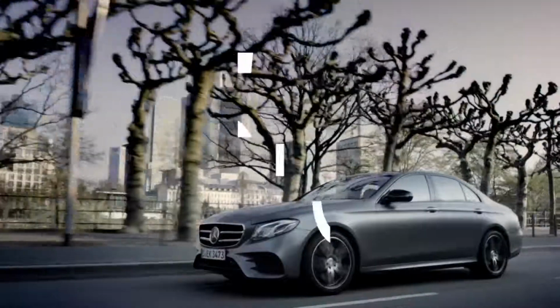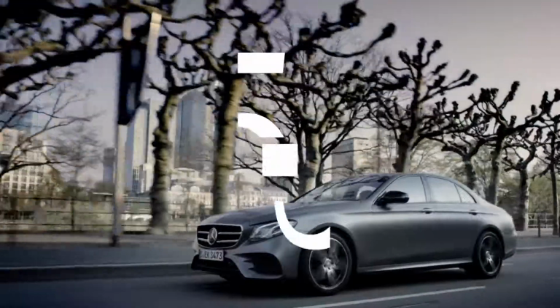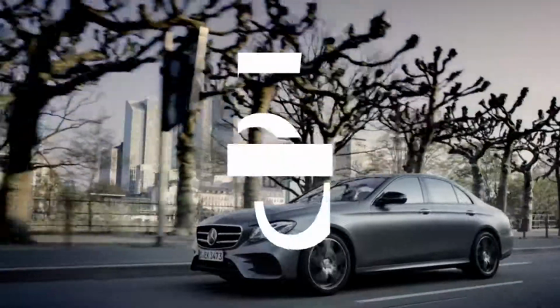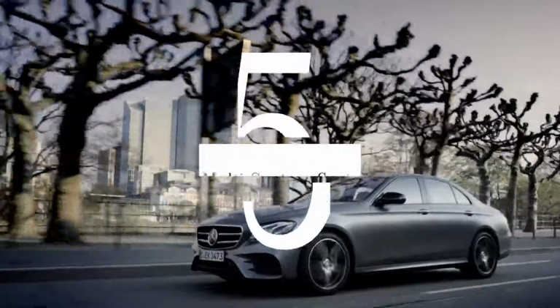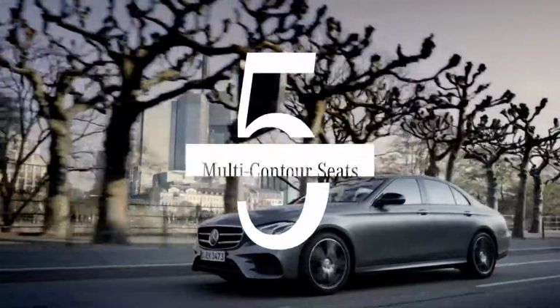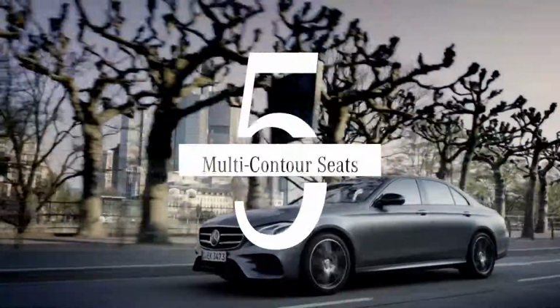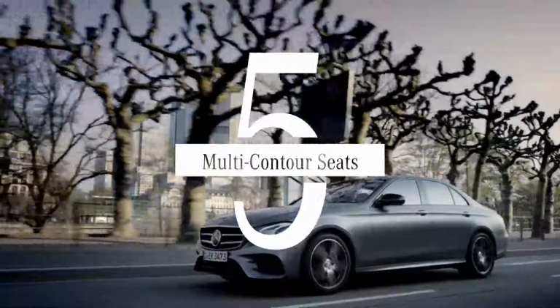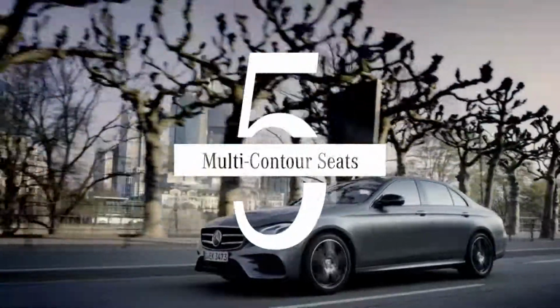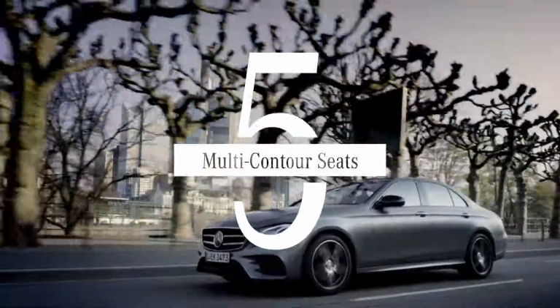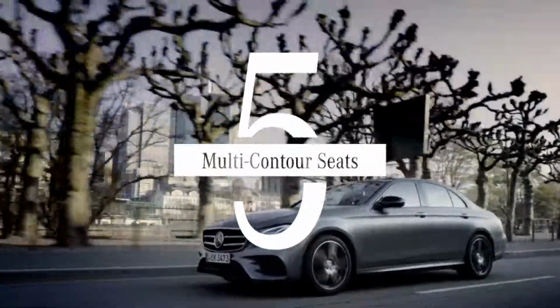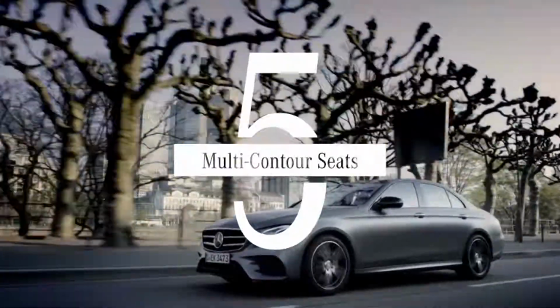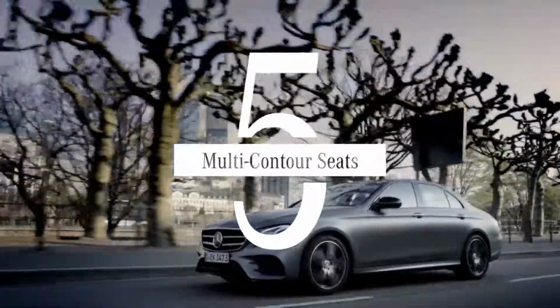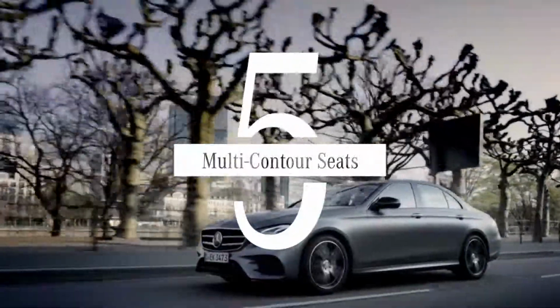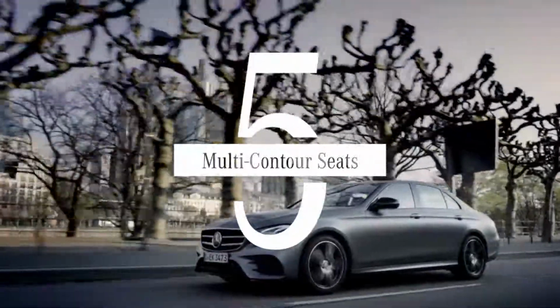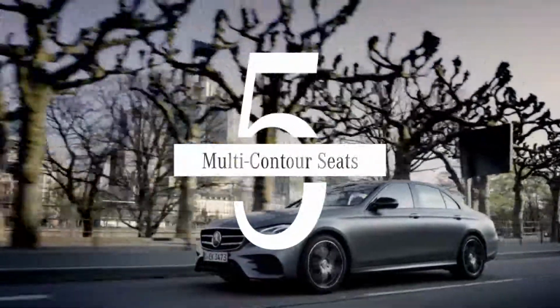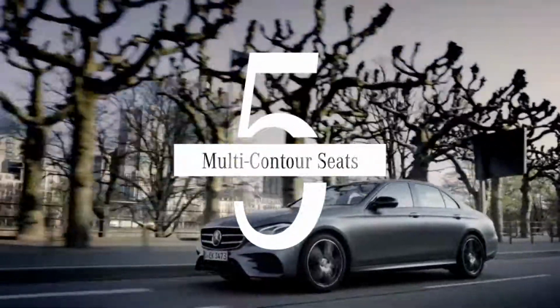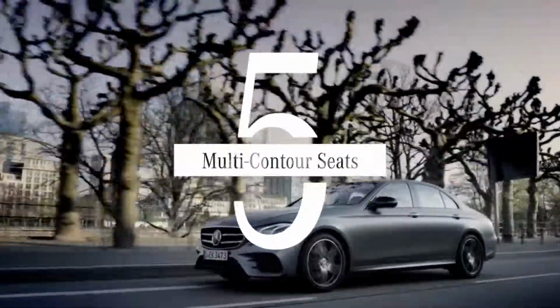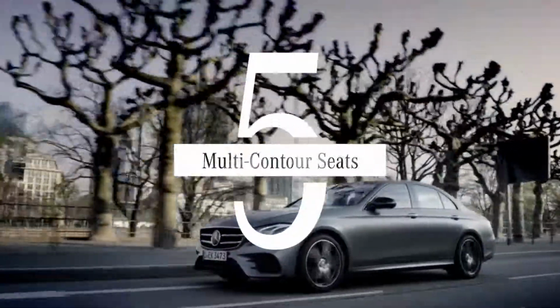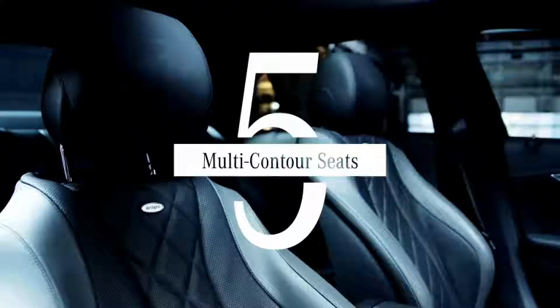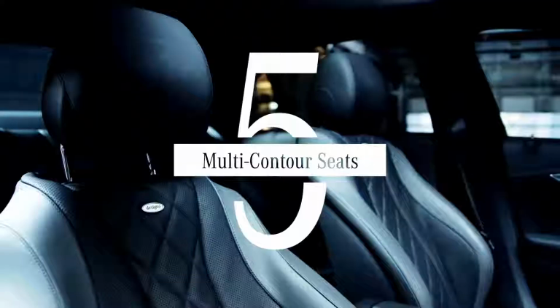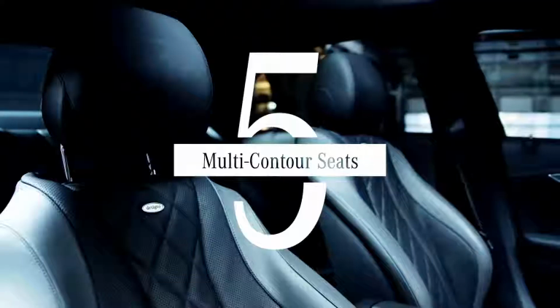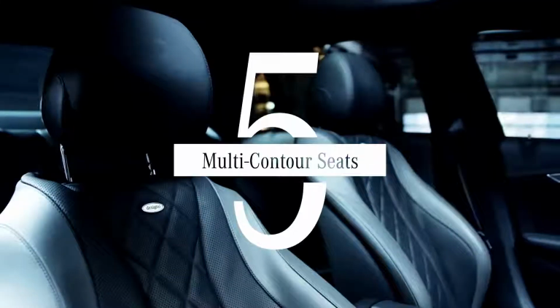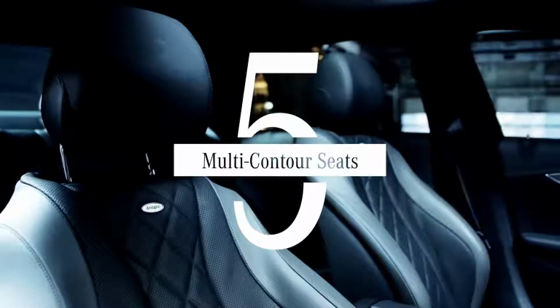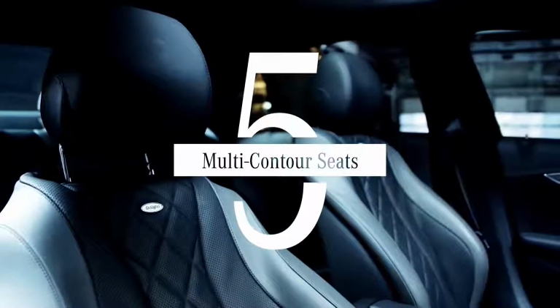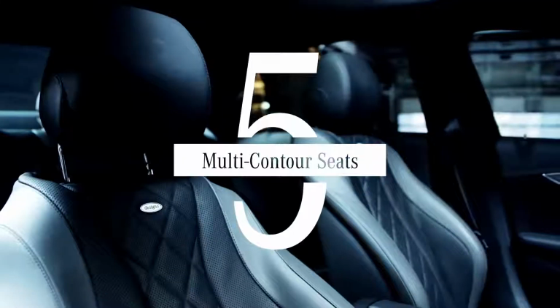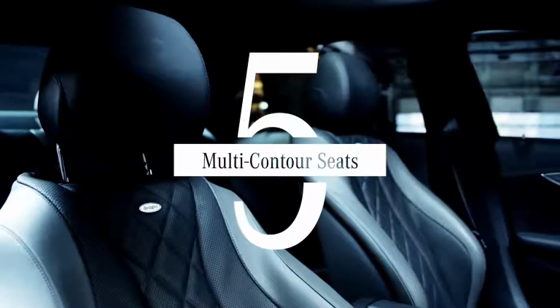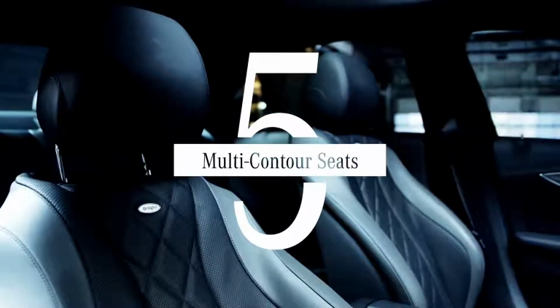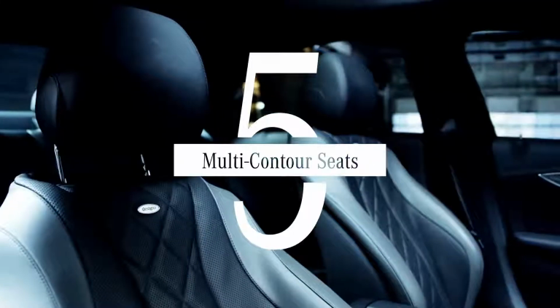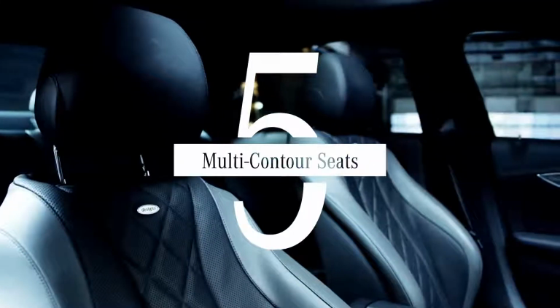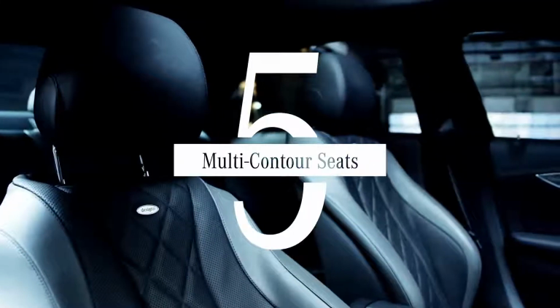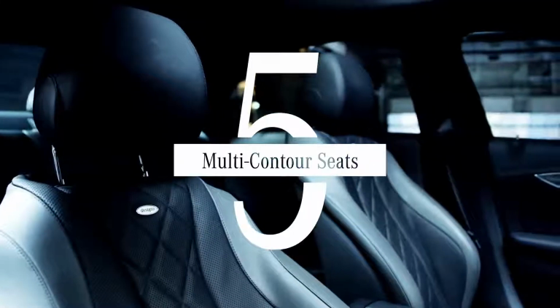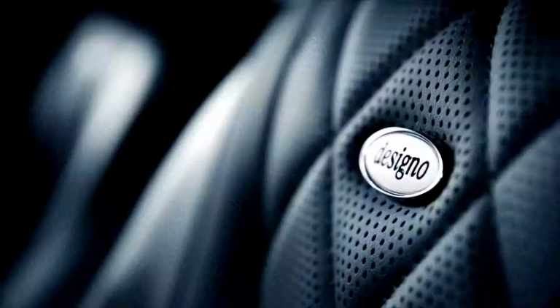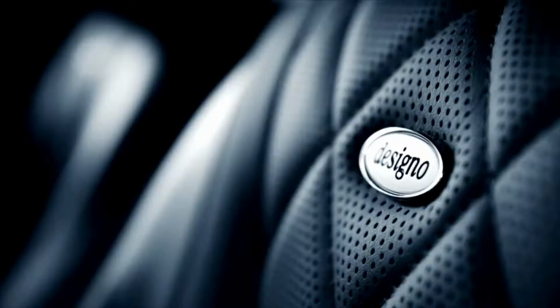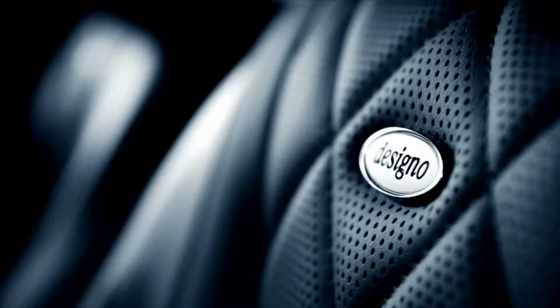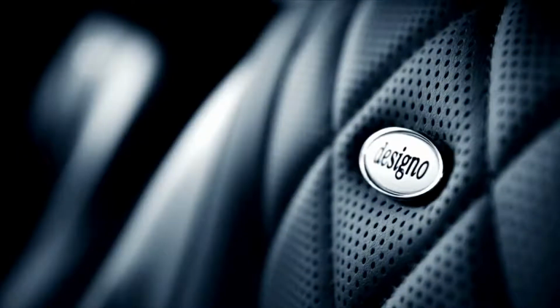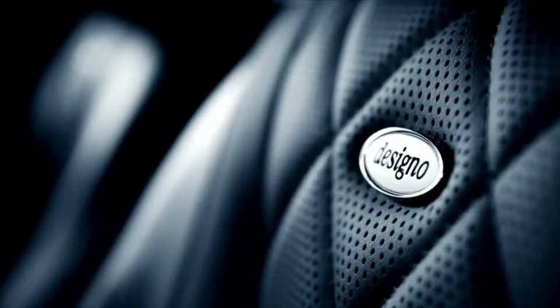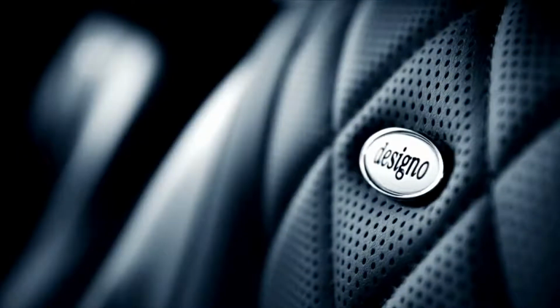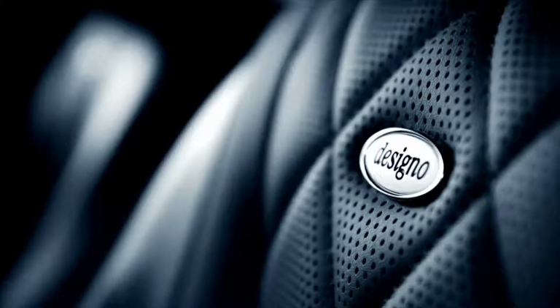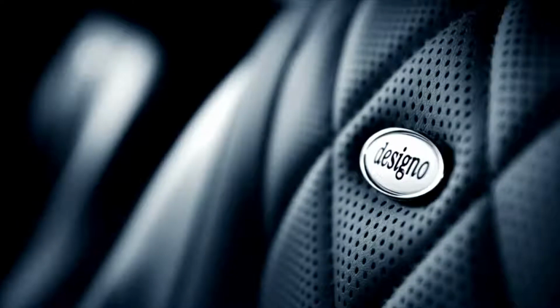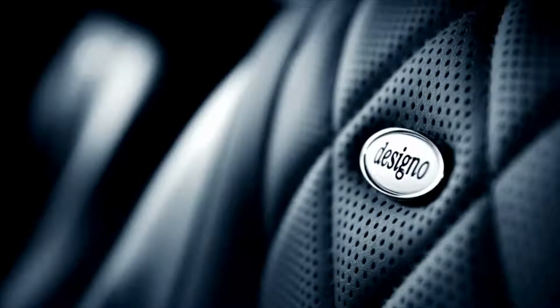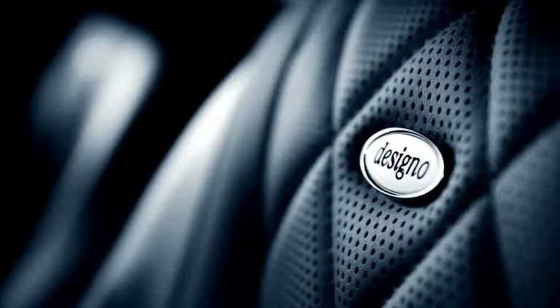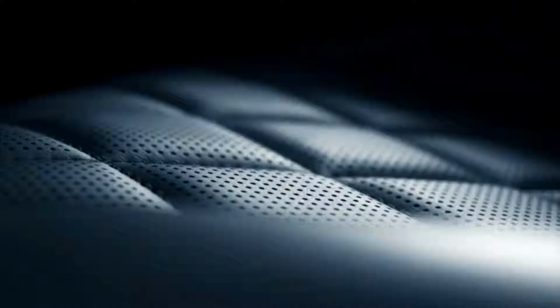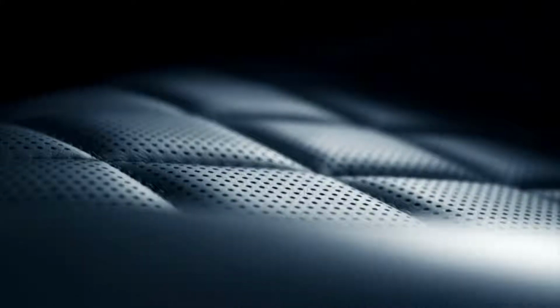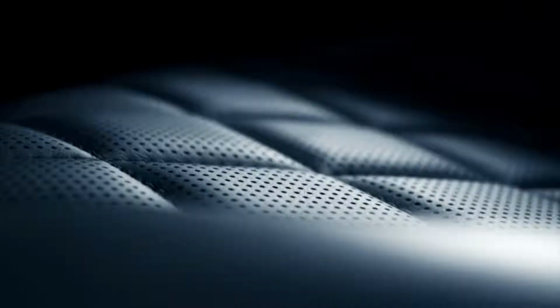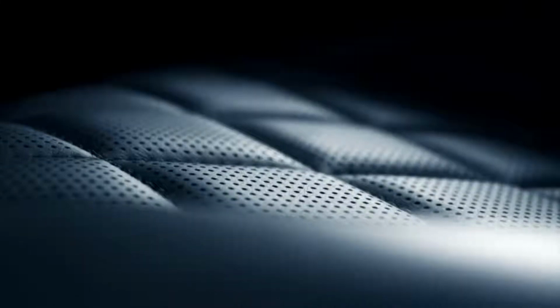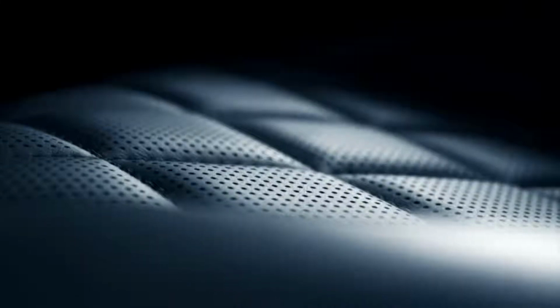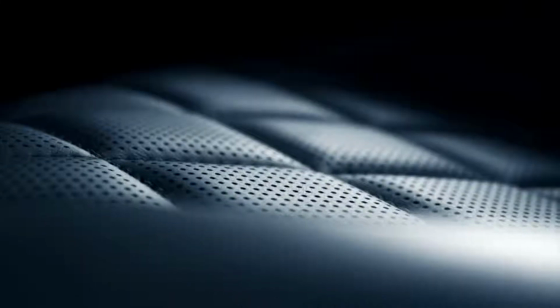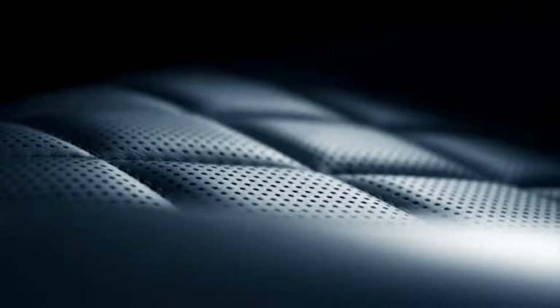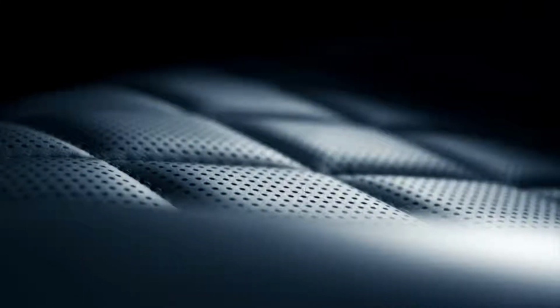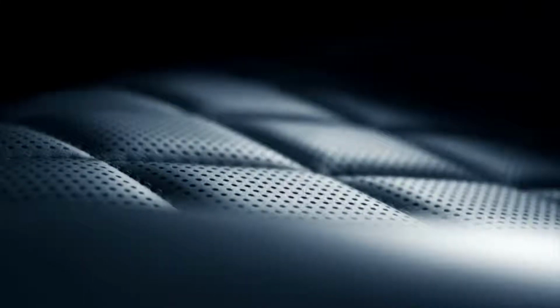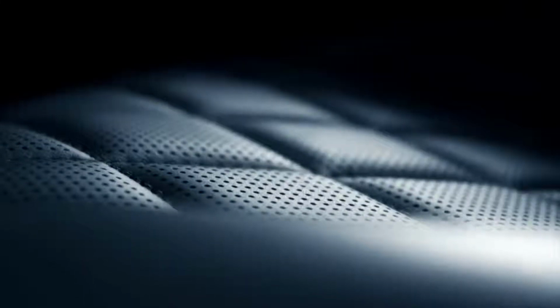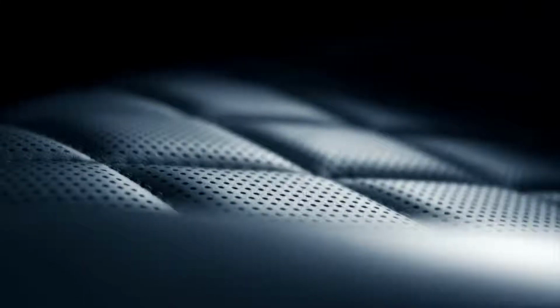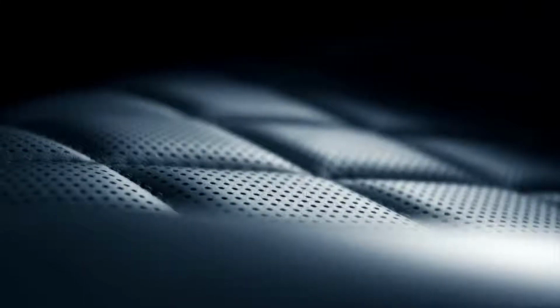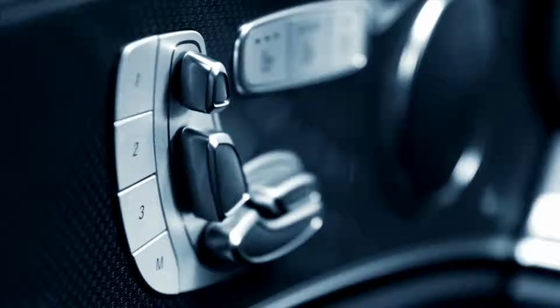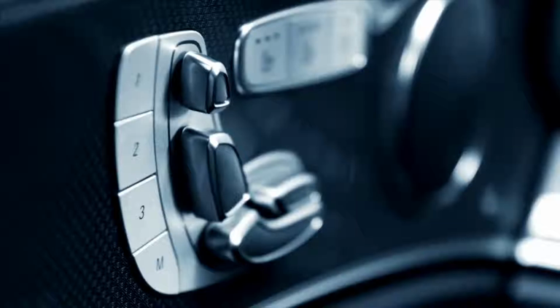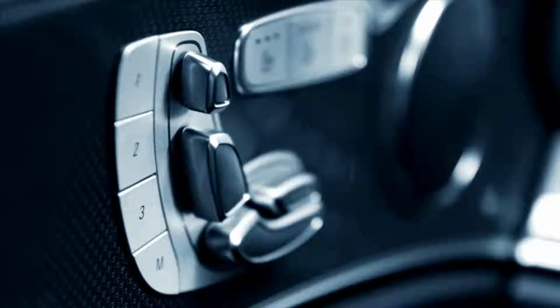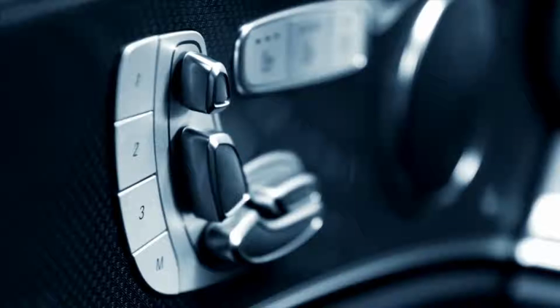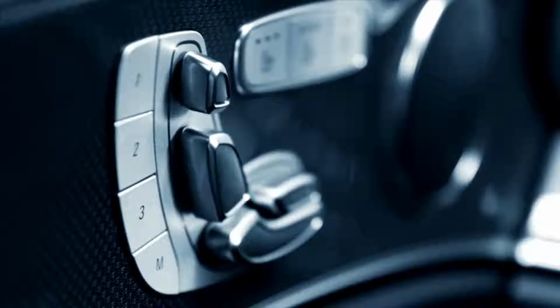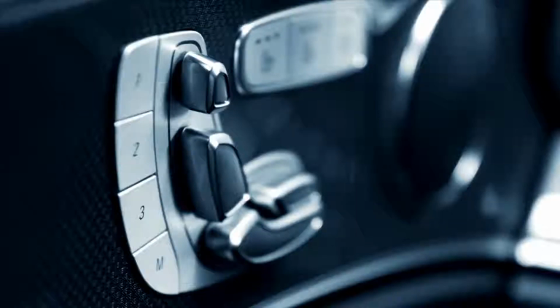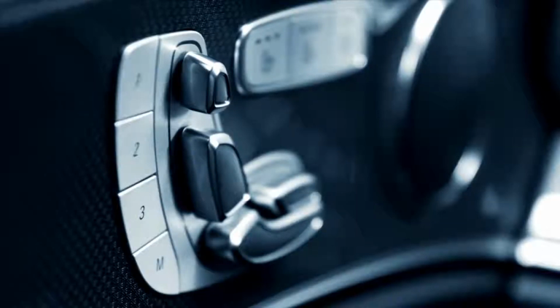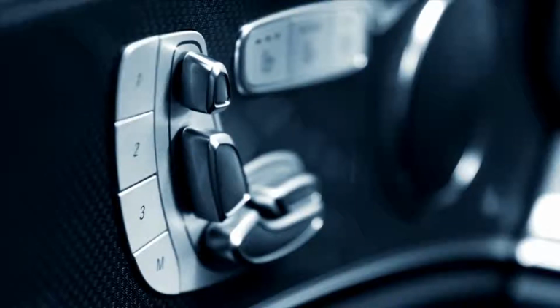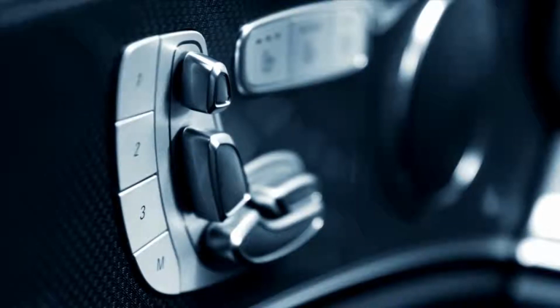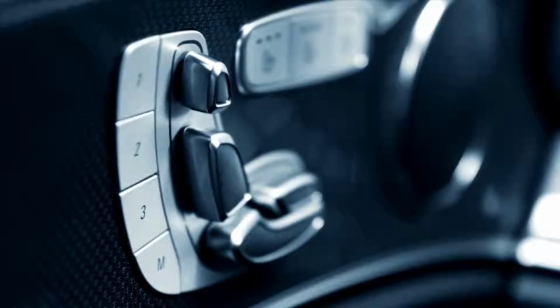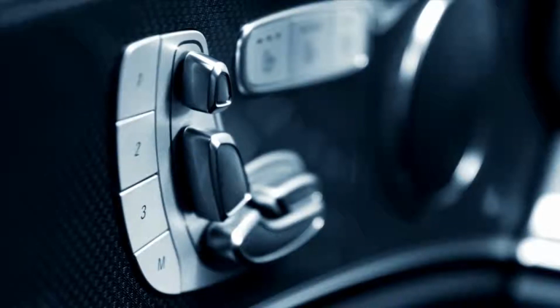Let's get comfy with our number 5: Multi-Contour Seats. Adjust for lower back support, then treat yourself to a massage.